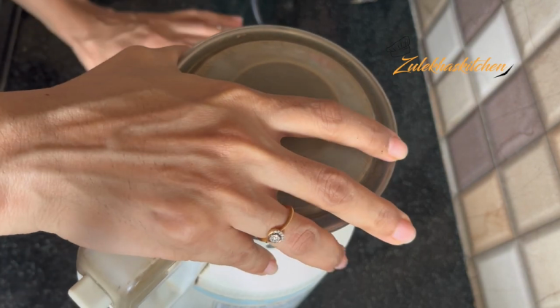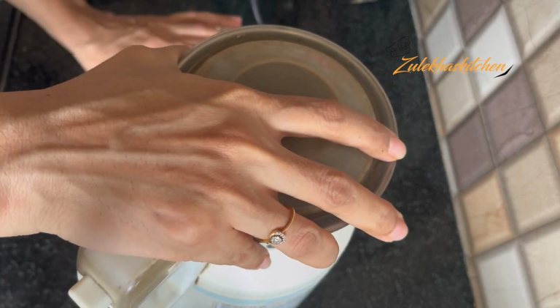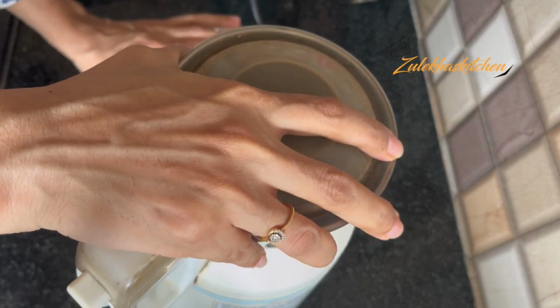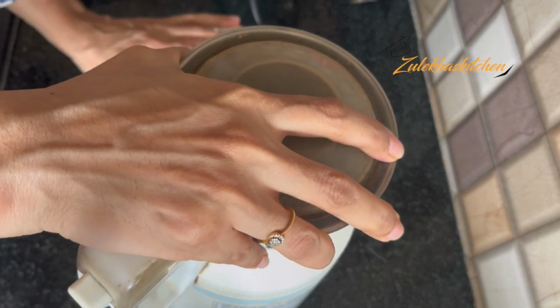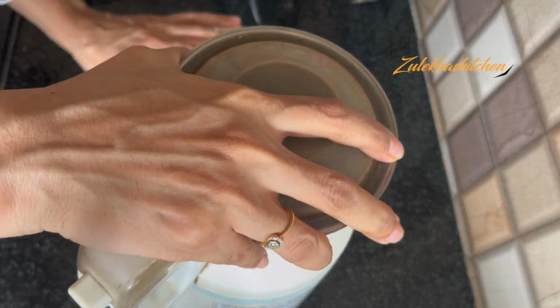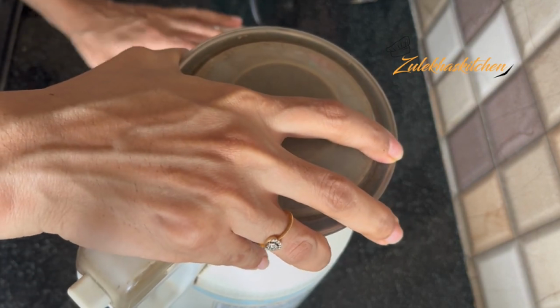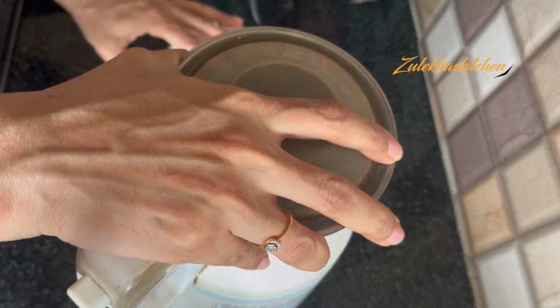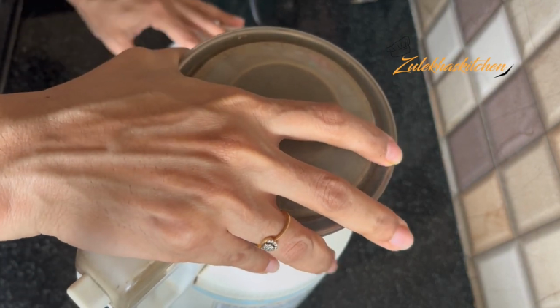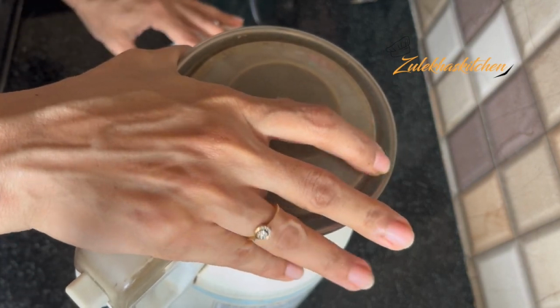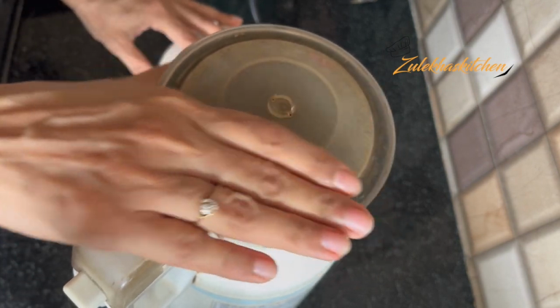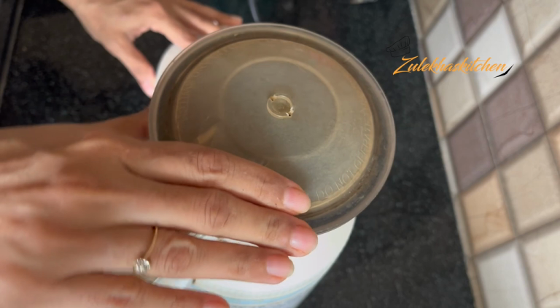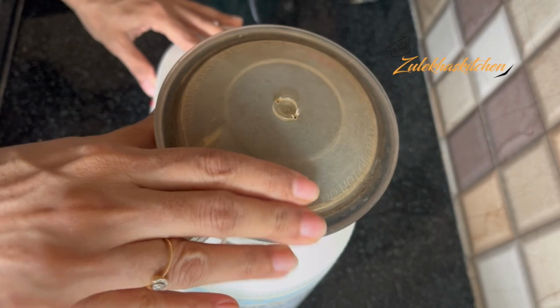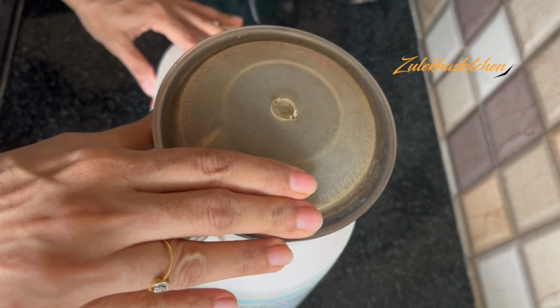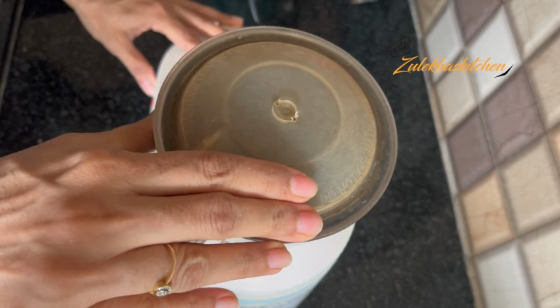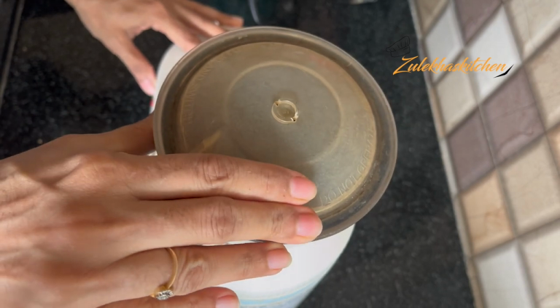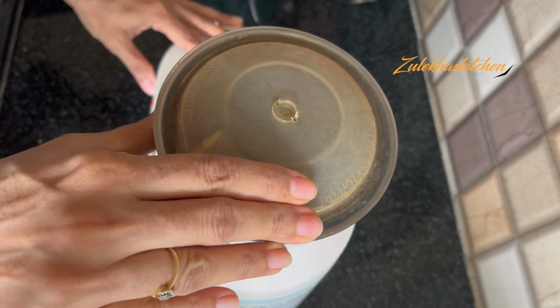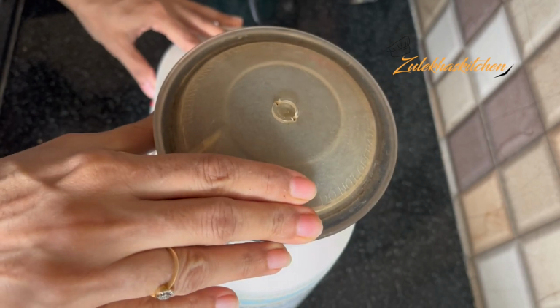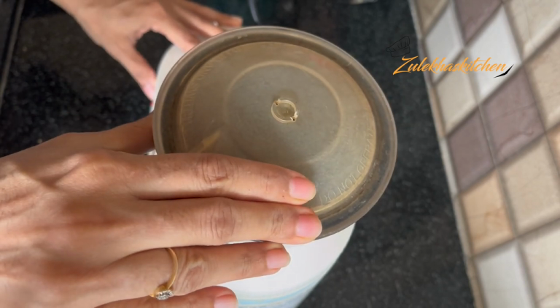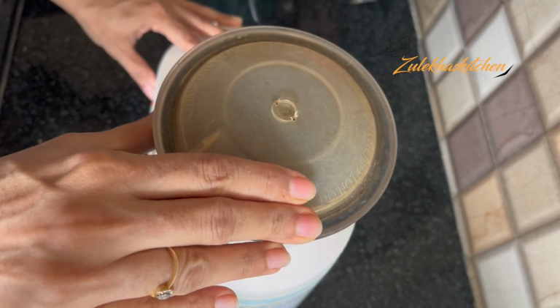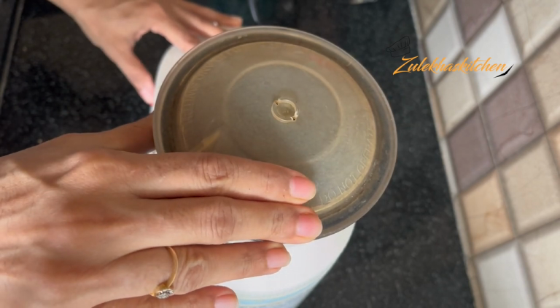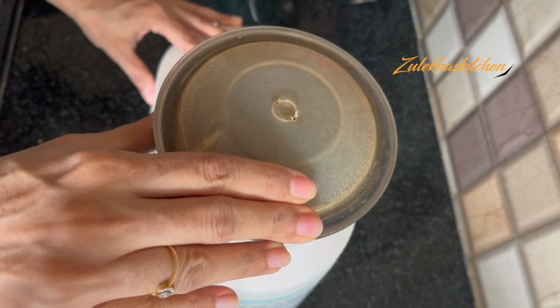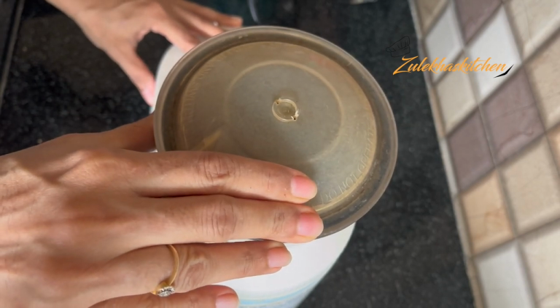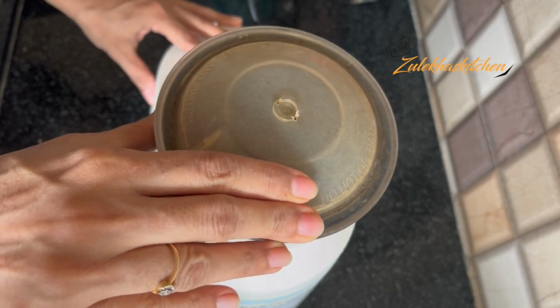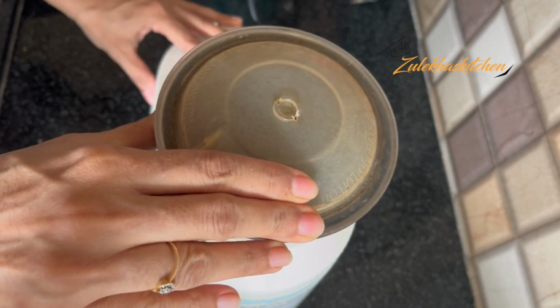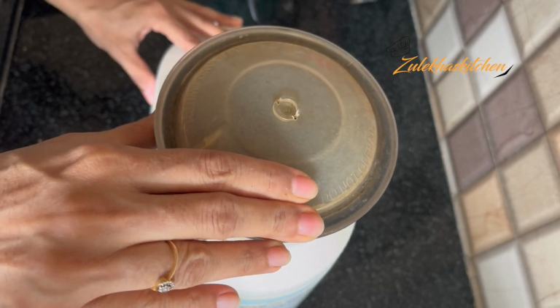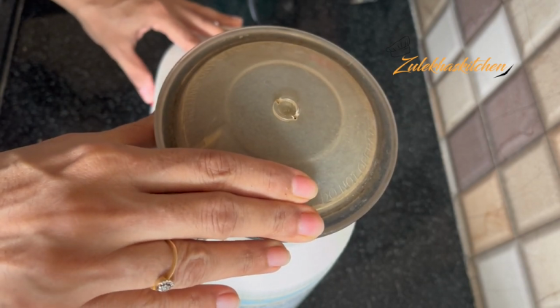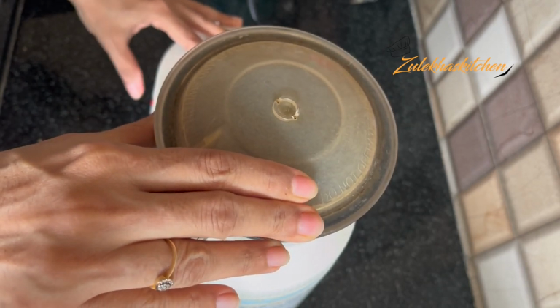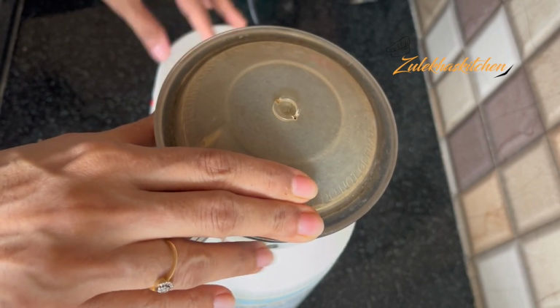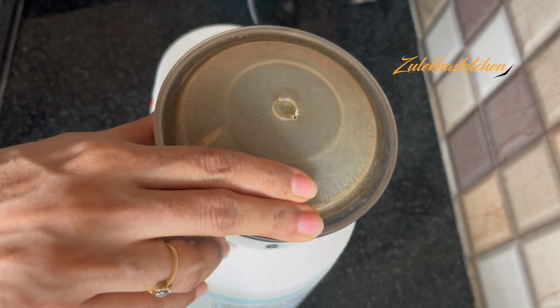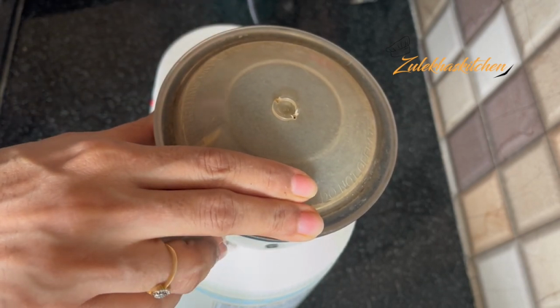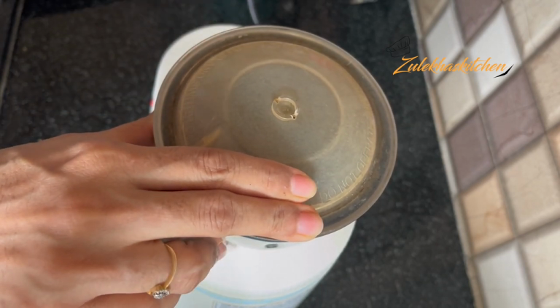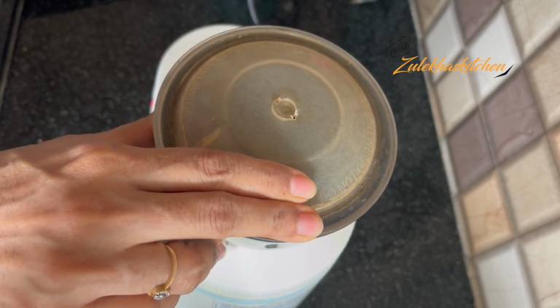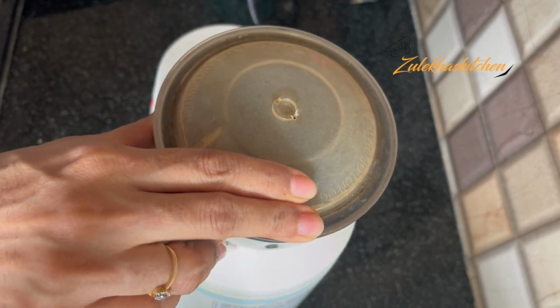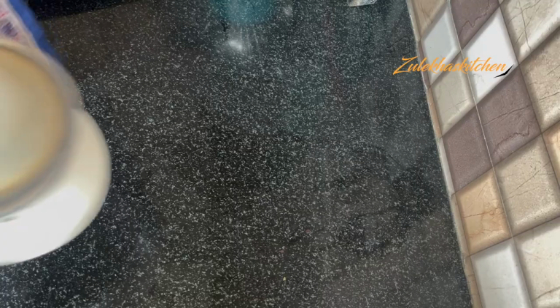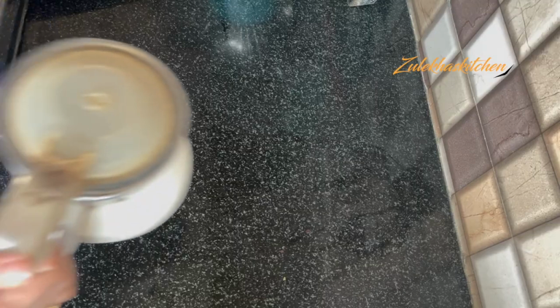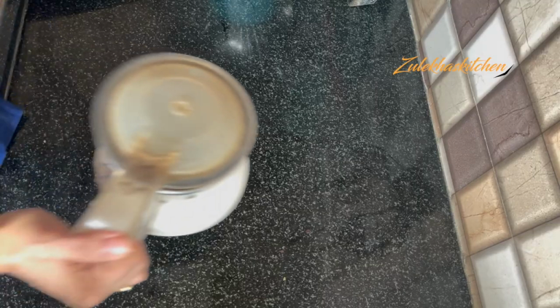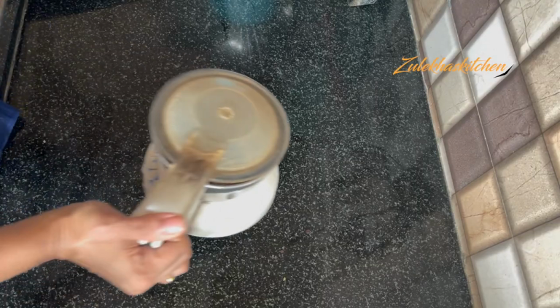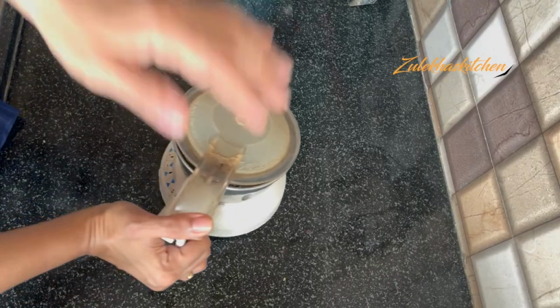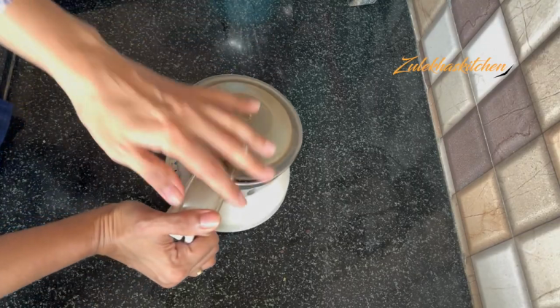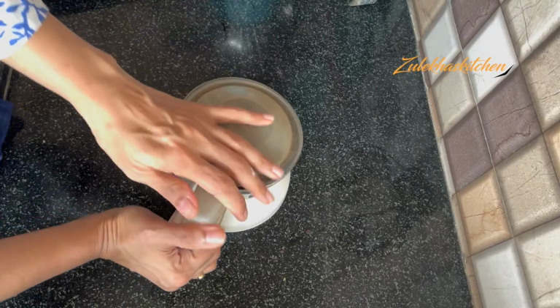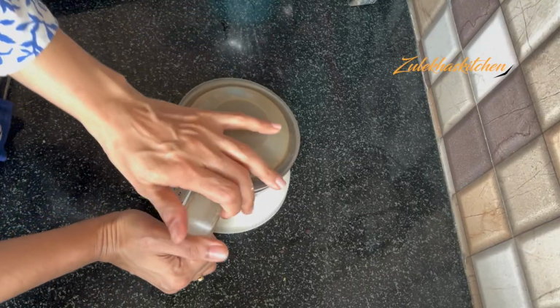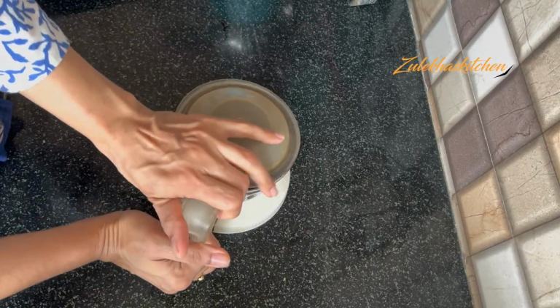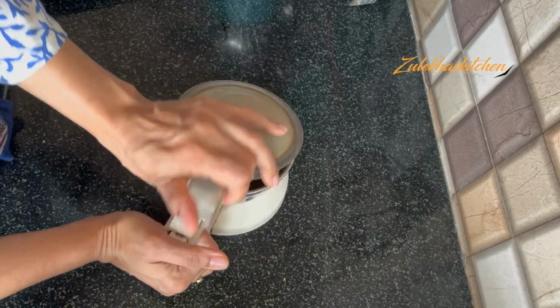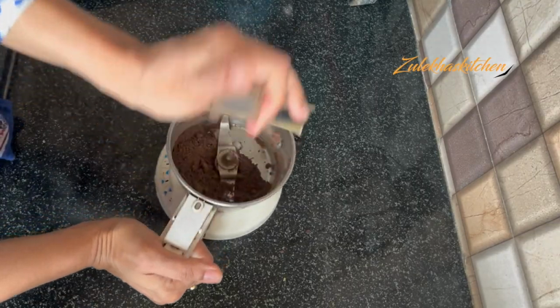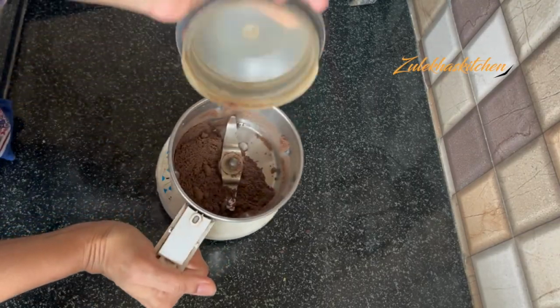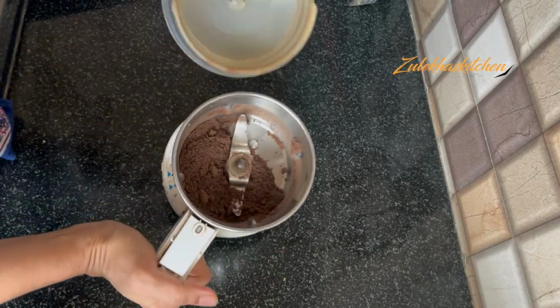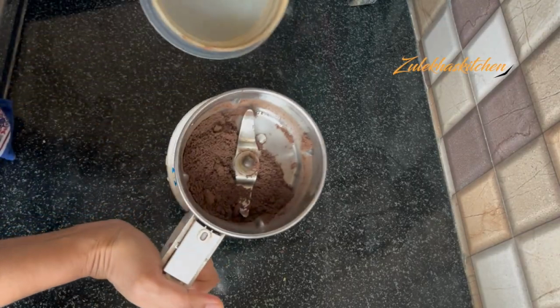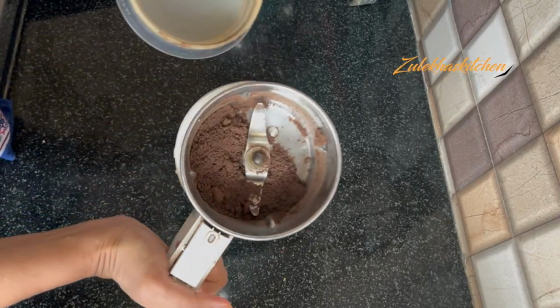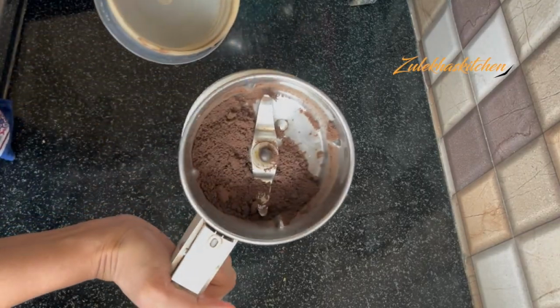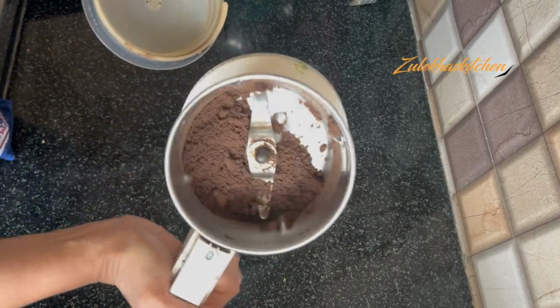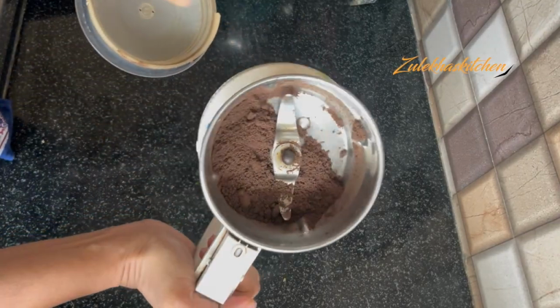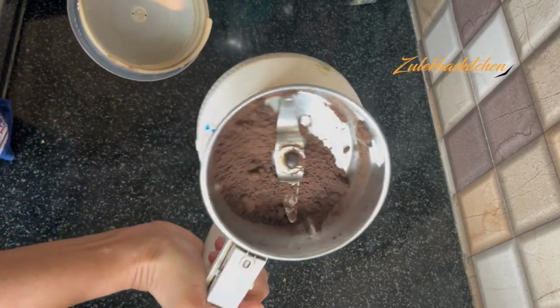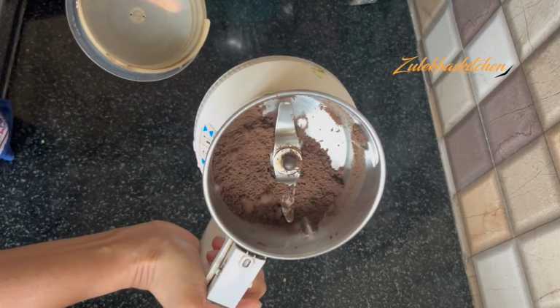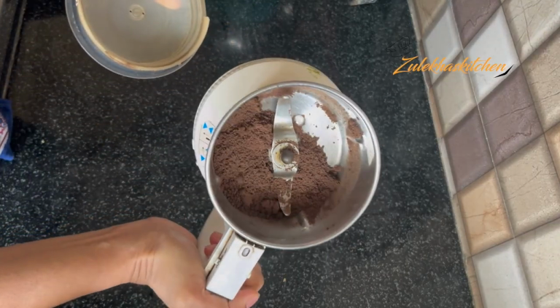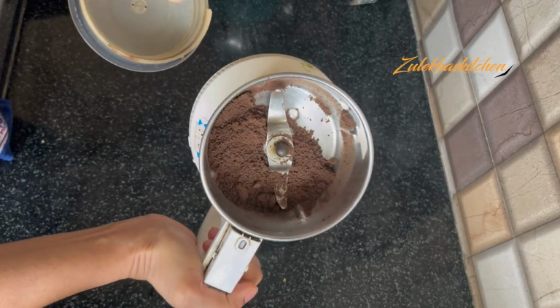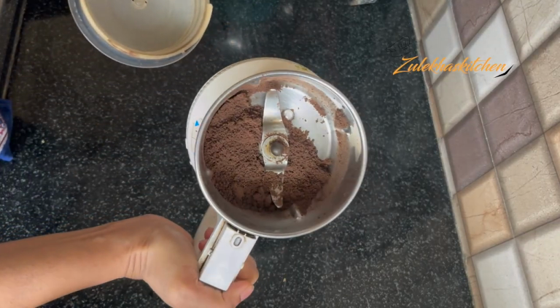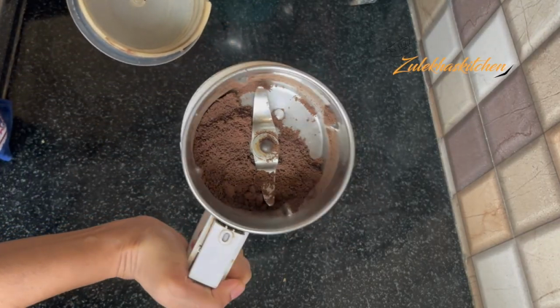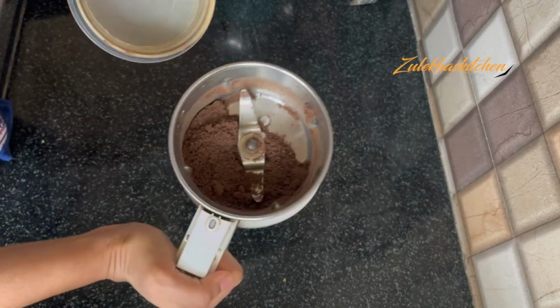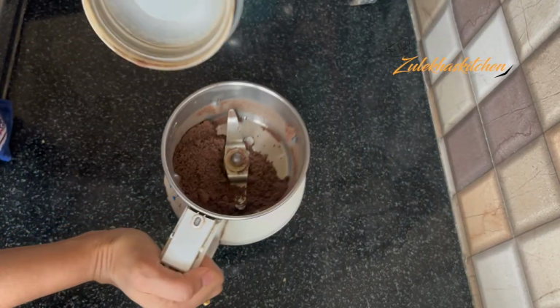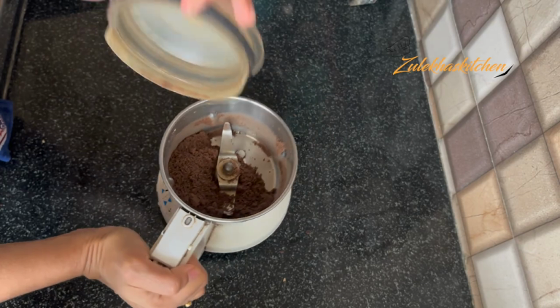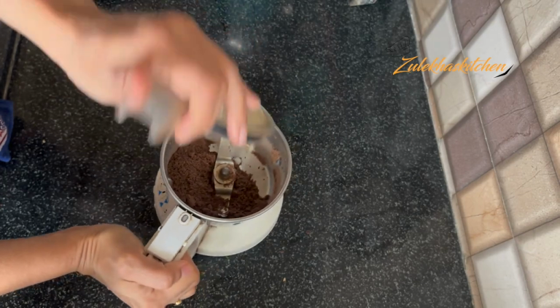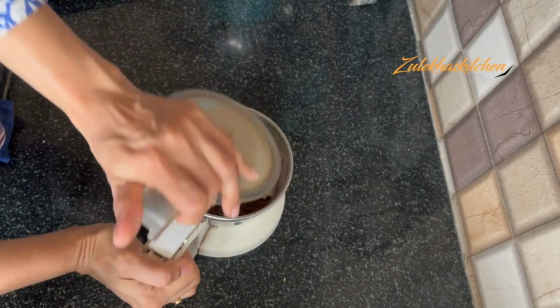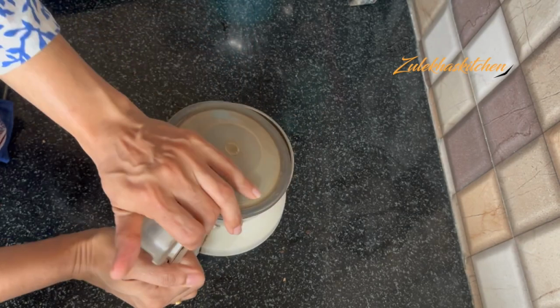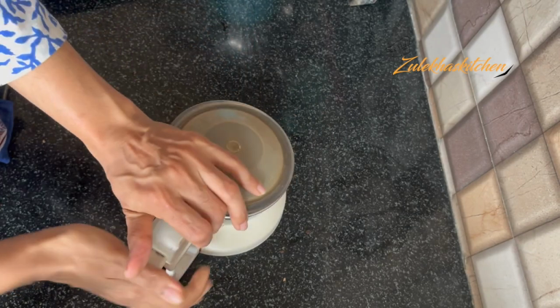If you want, you can blend in a plastic bag — put it in a plastic bowl and crush it. Then set it aside for later.